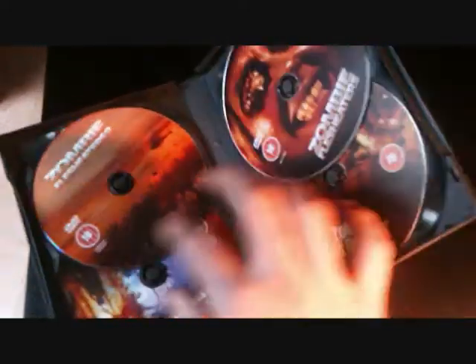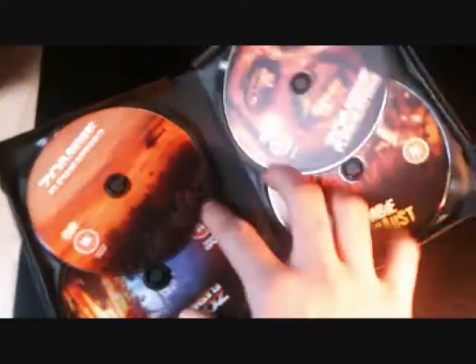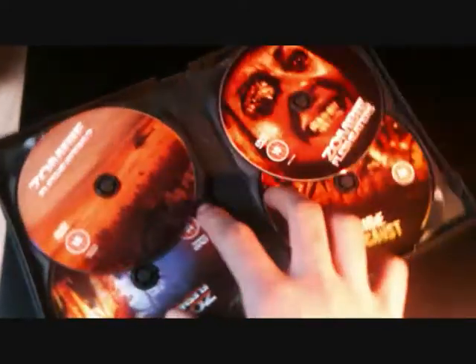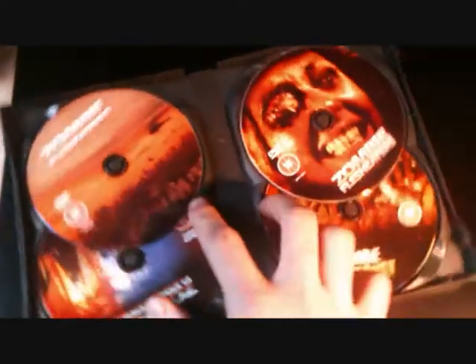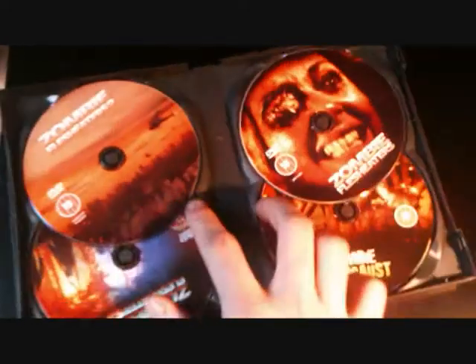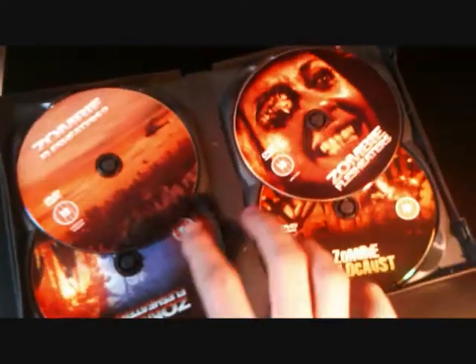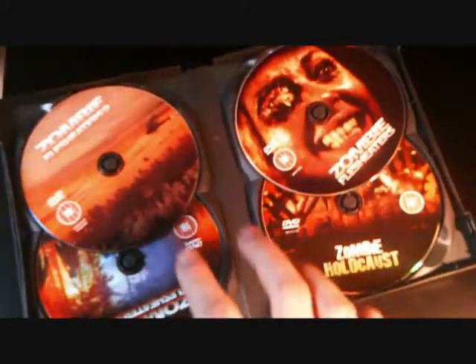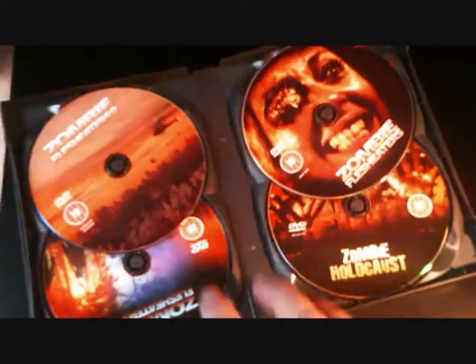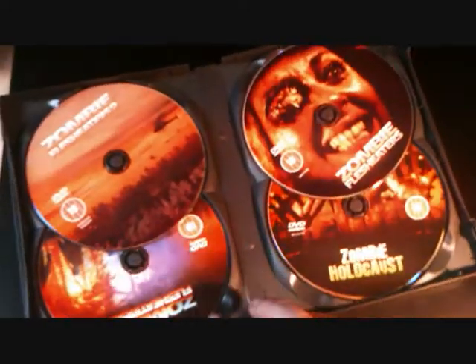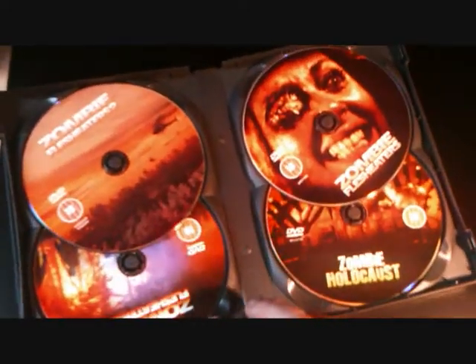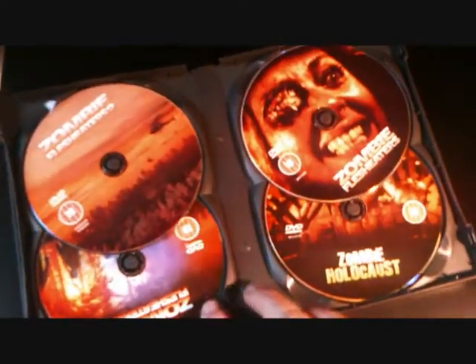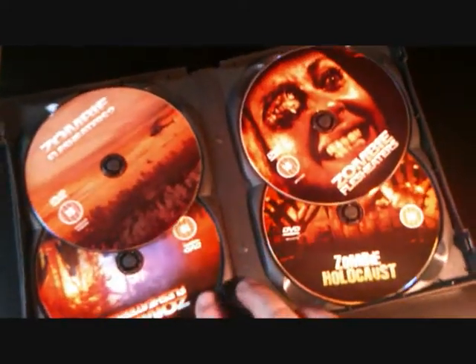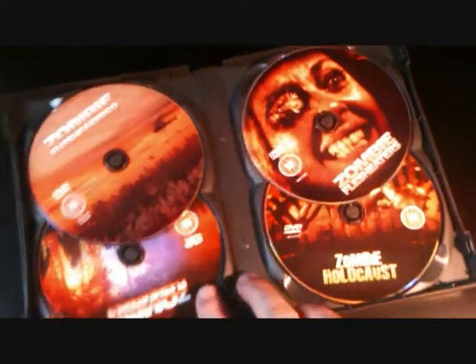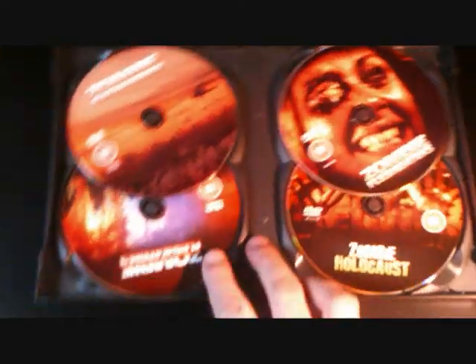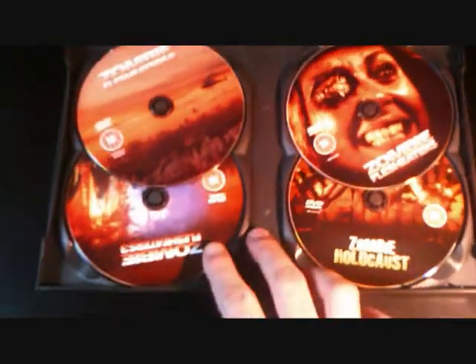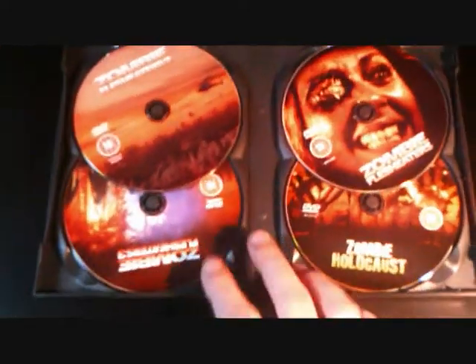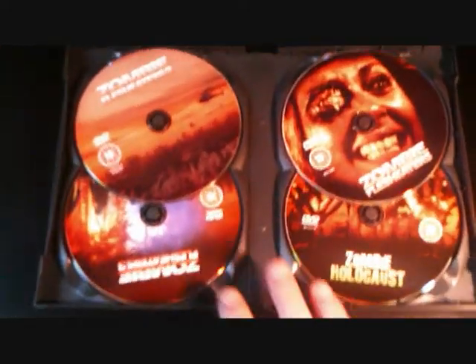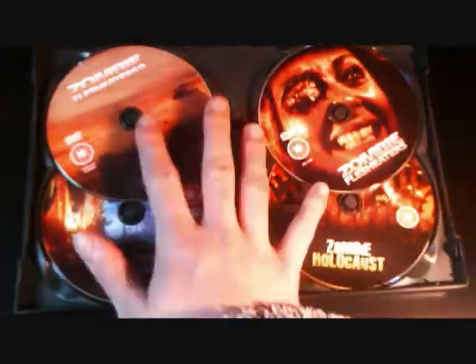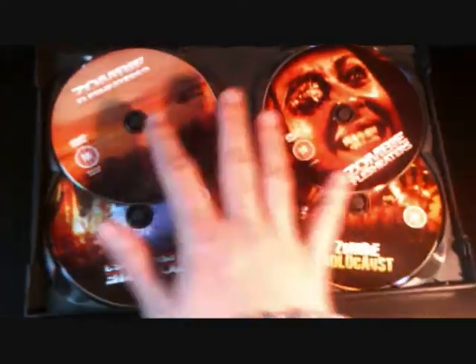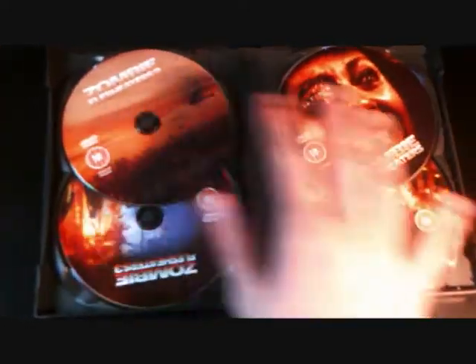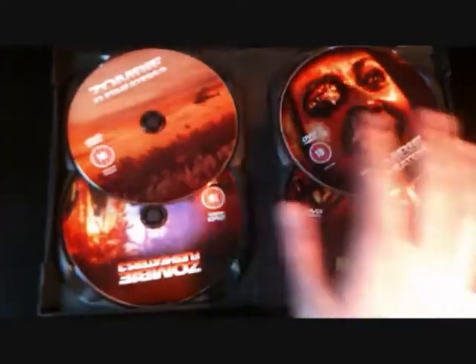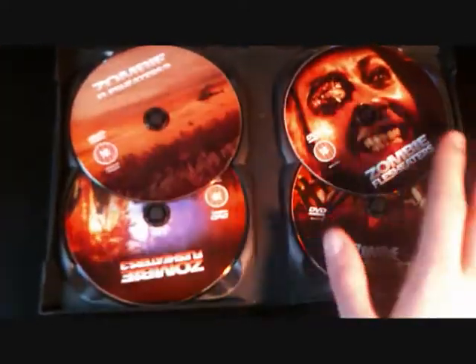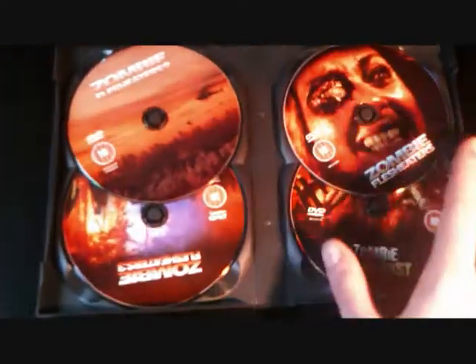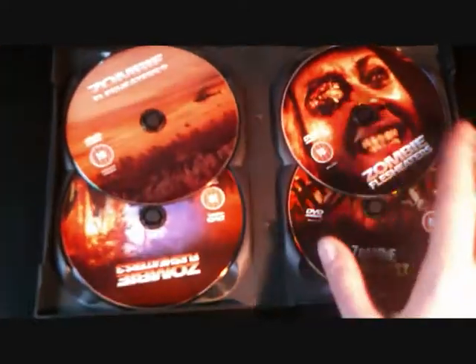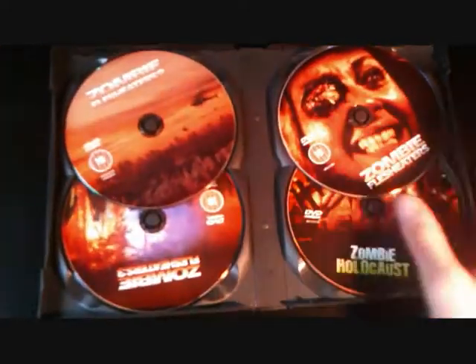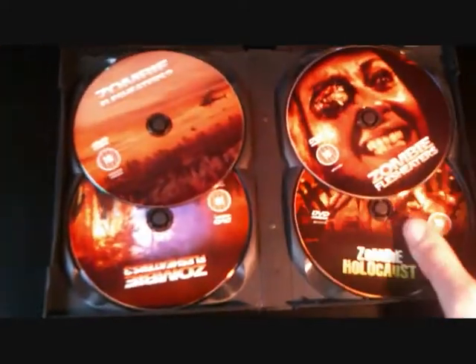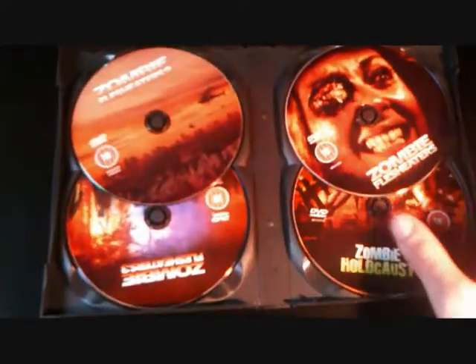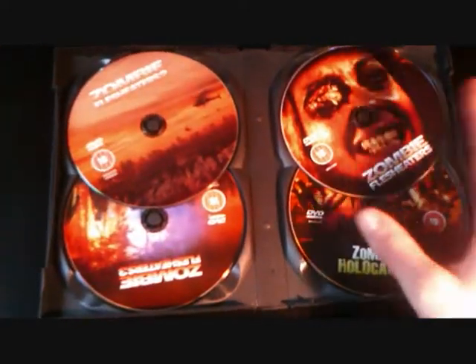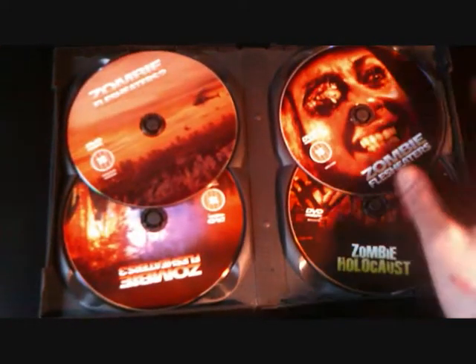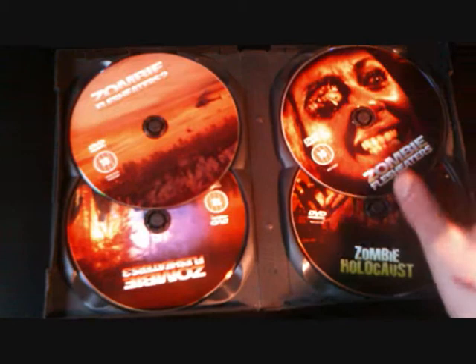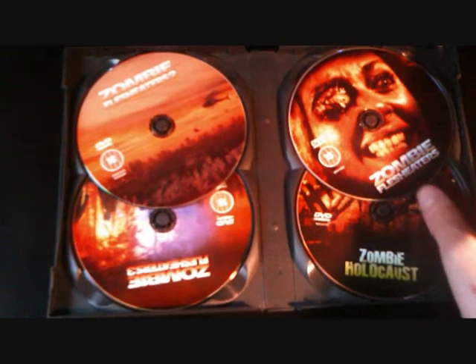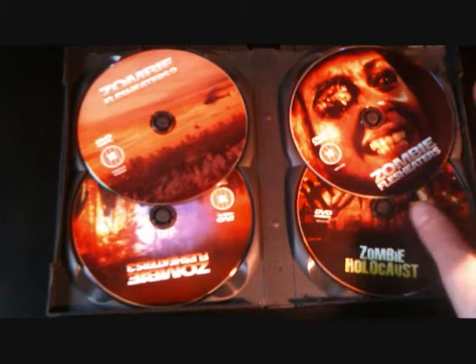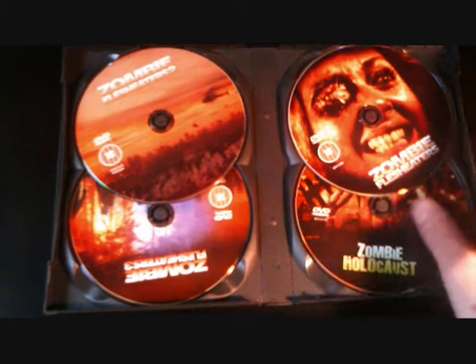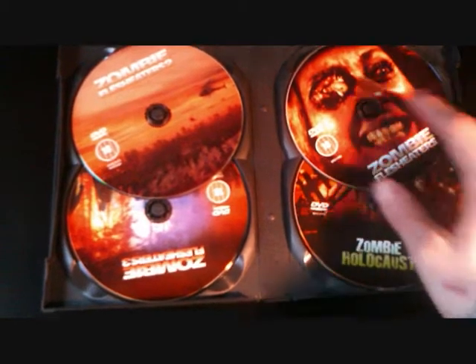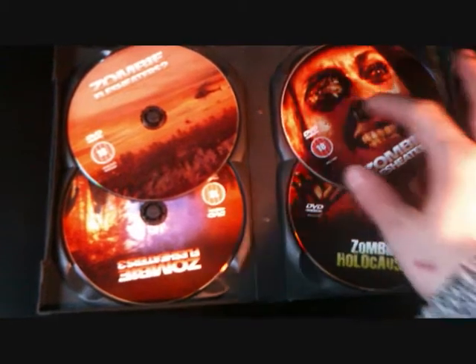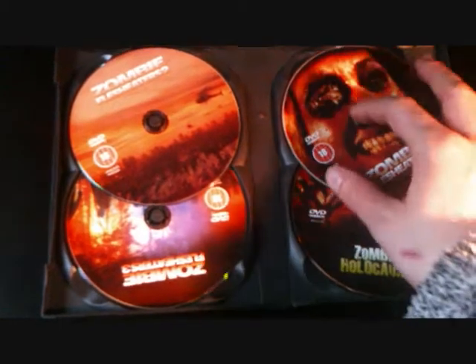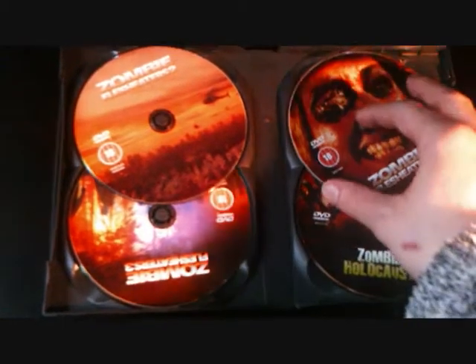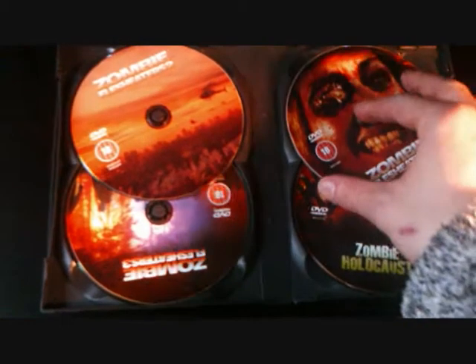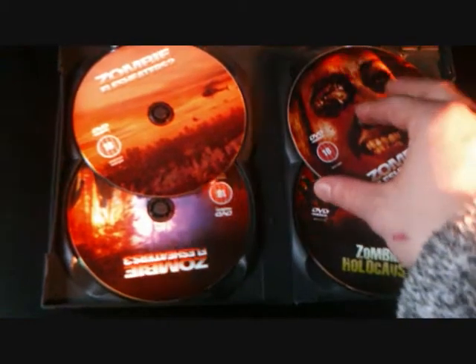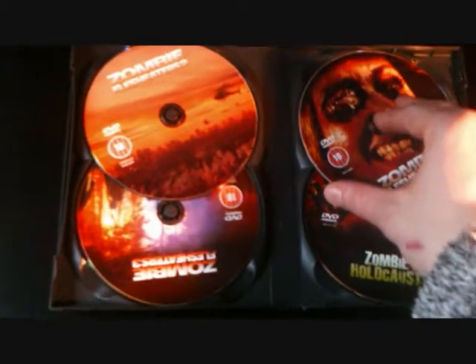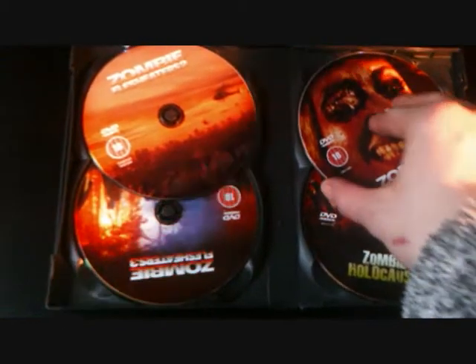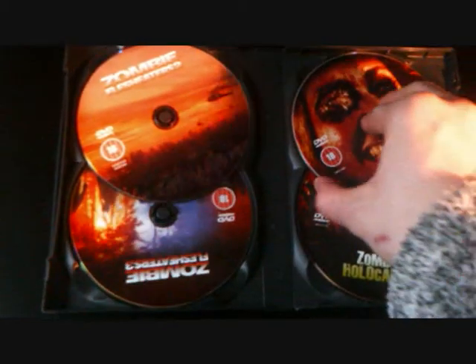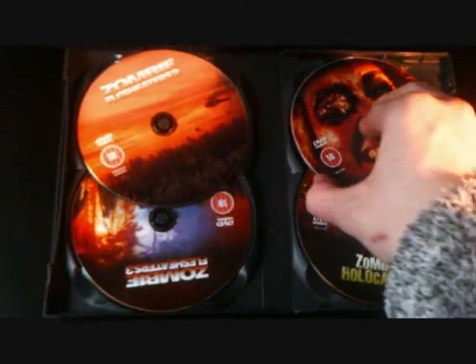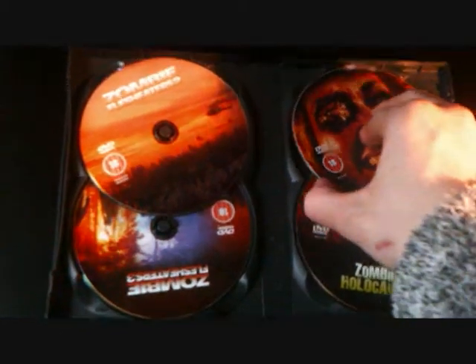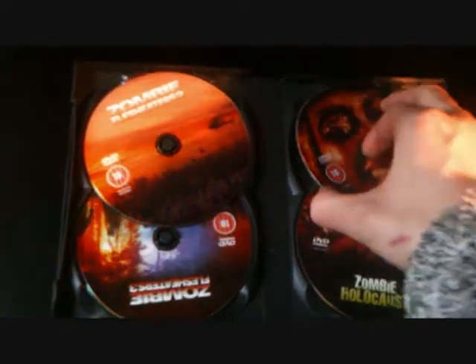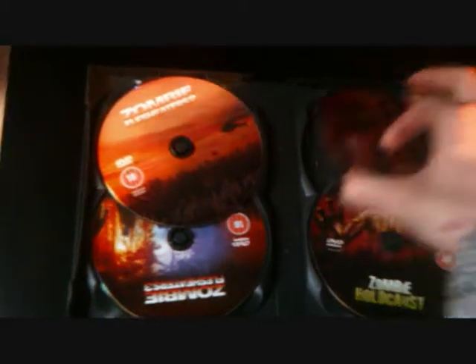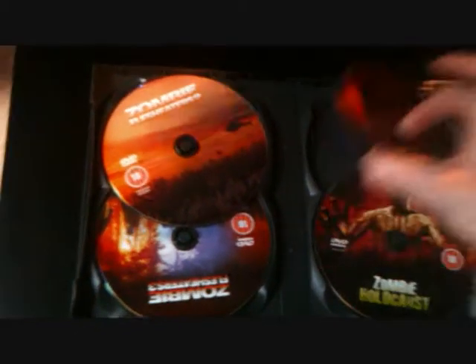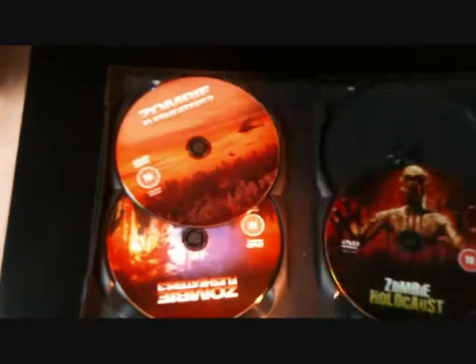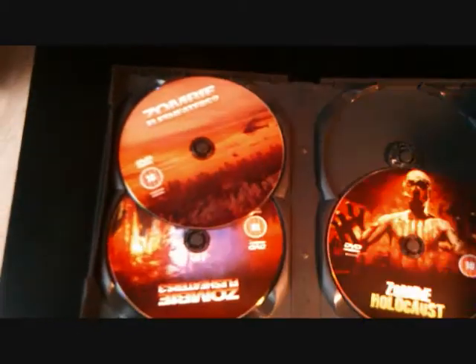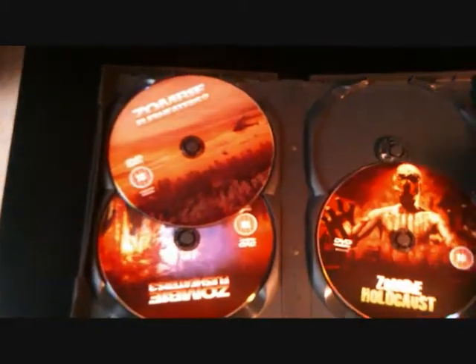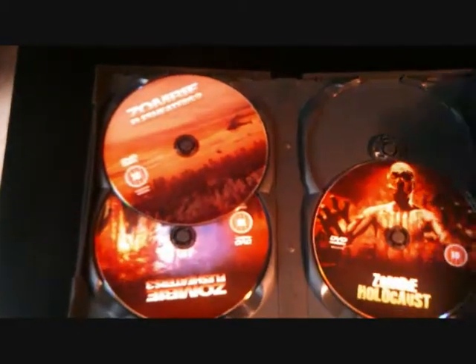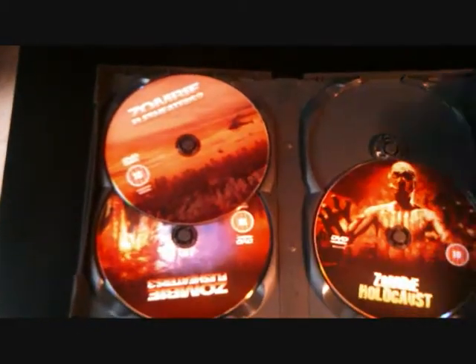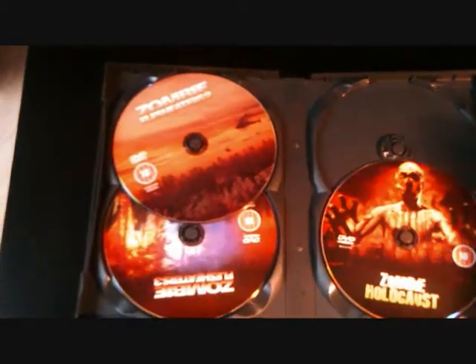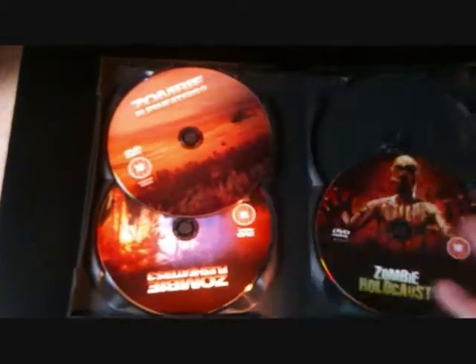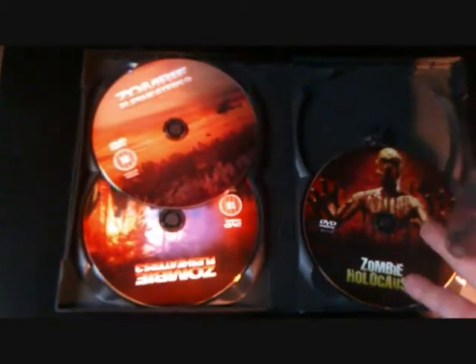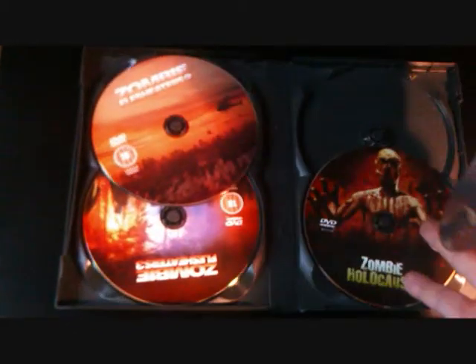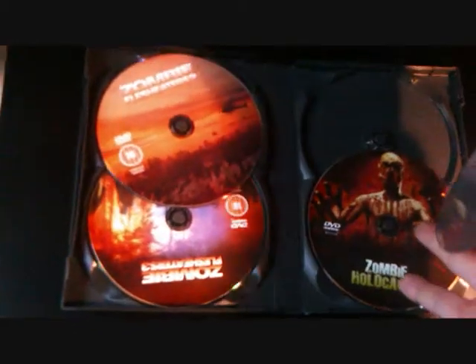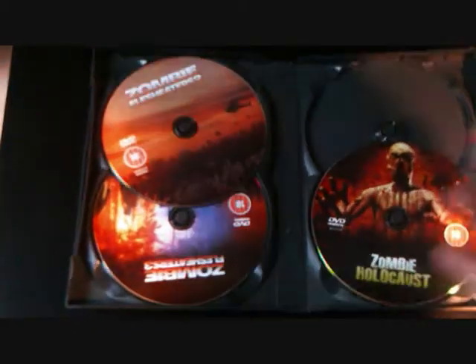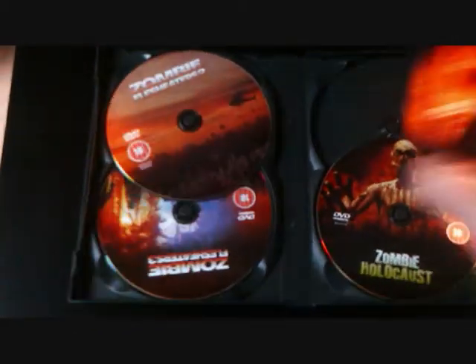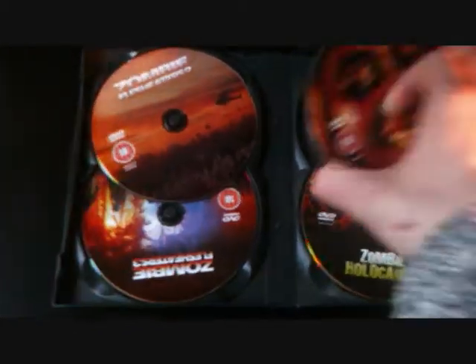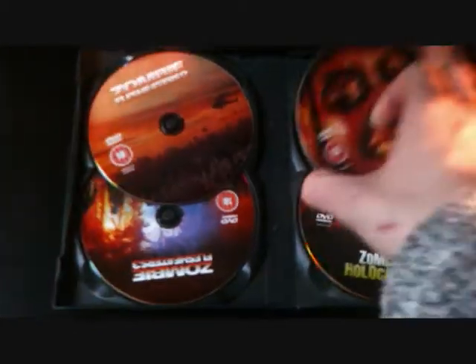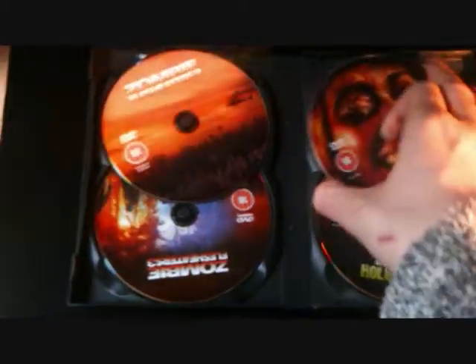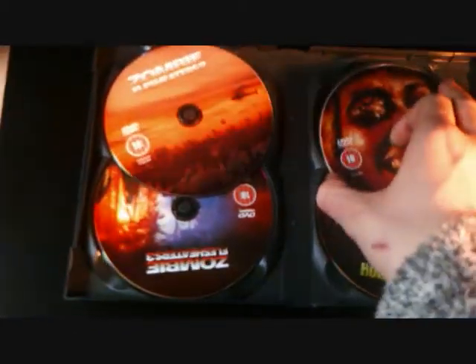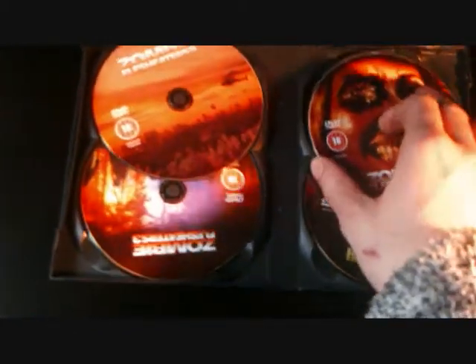As you can see it's nice and sliding, apart from the only thing I would say is you have to take this disc out to get to the bottom ones.